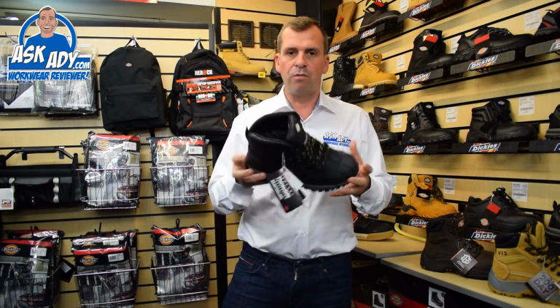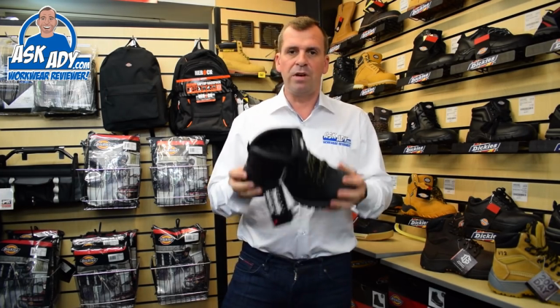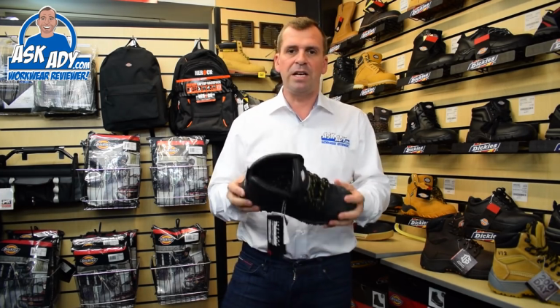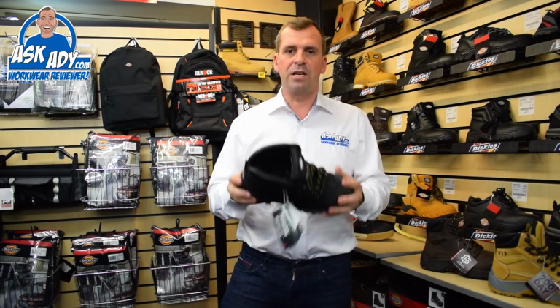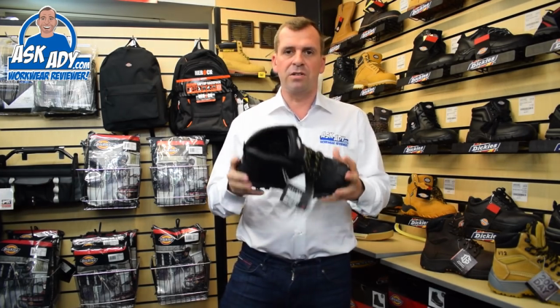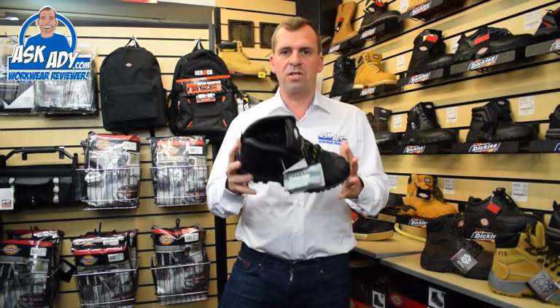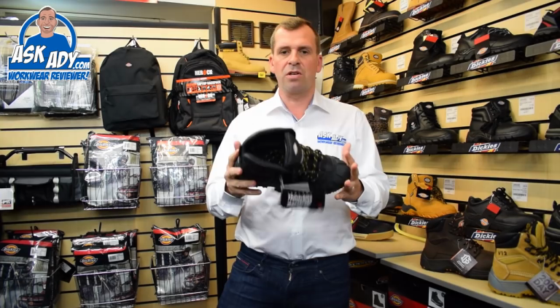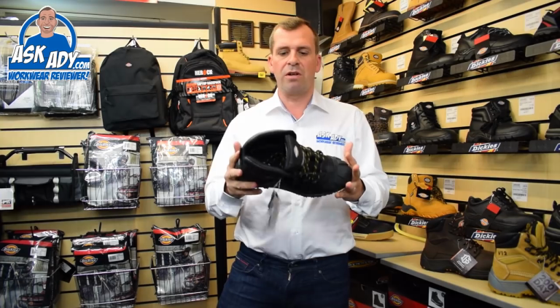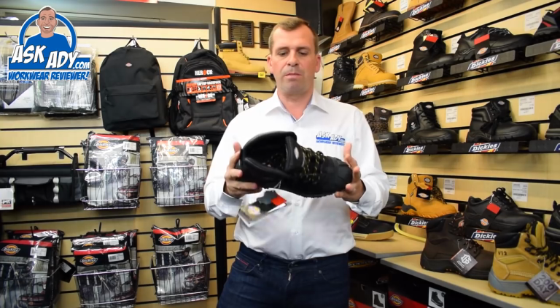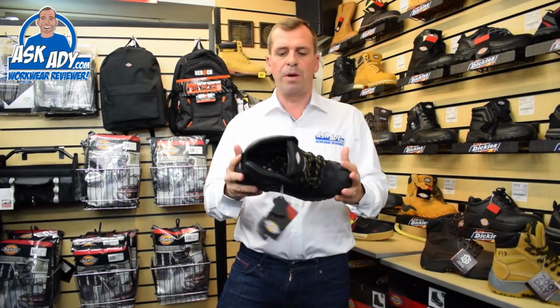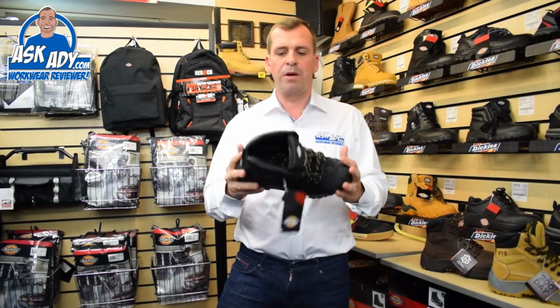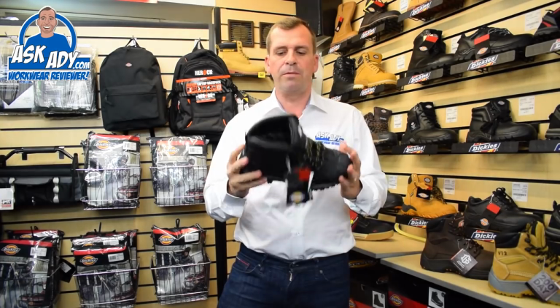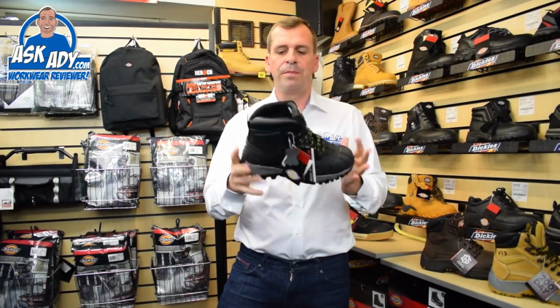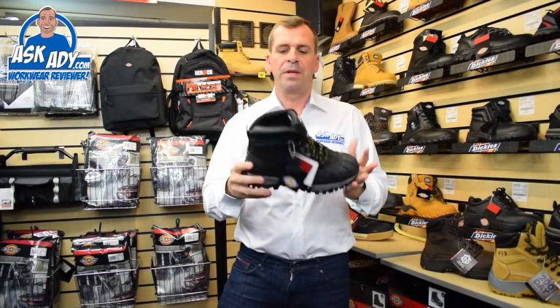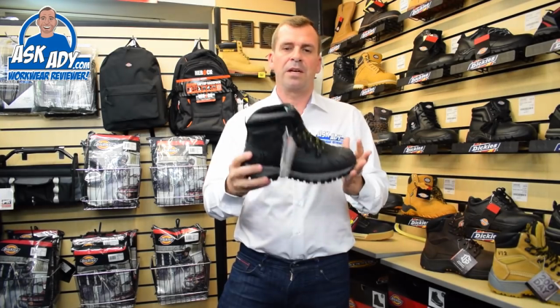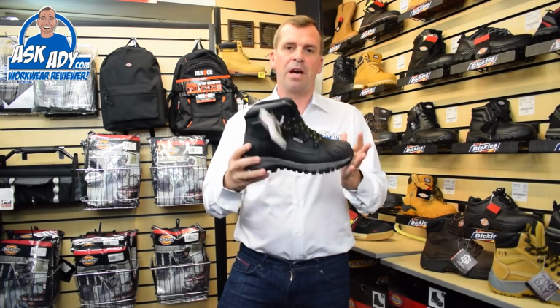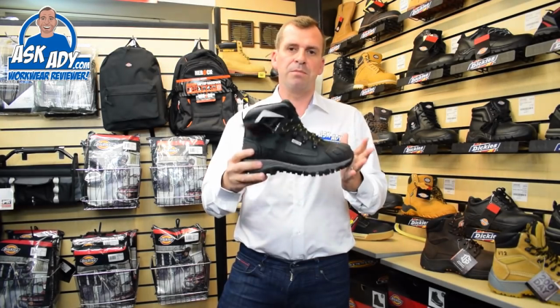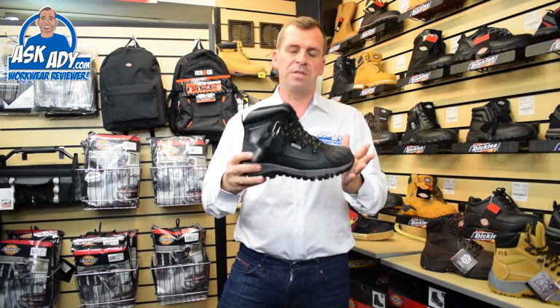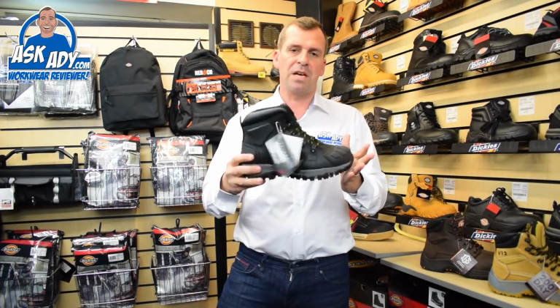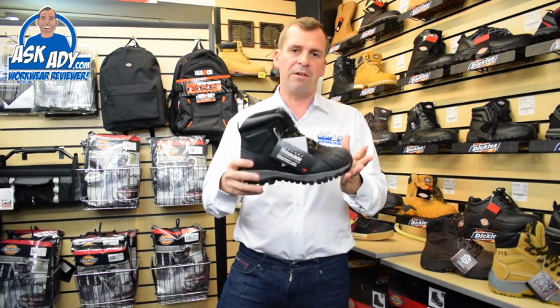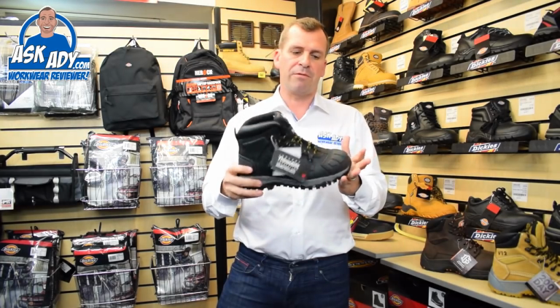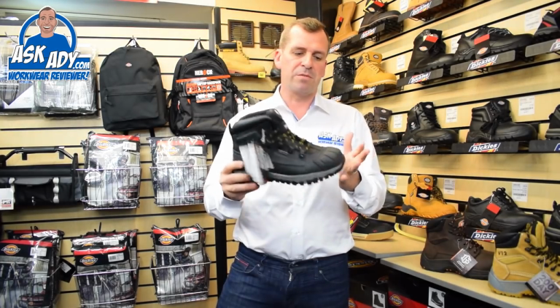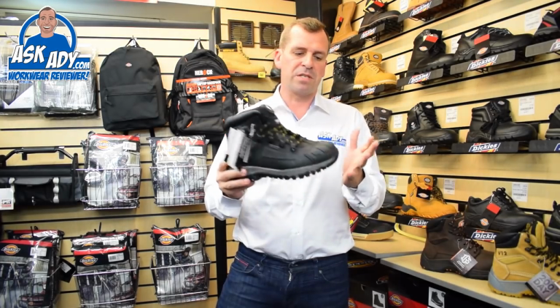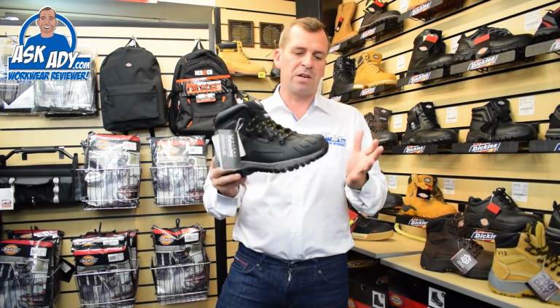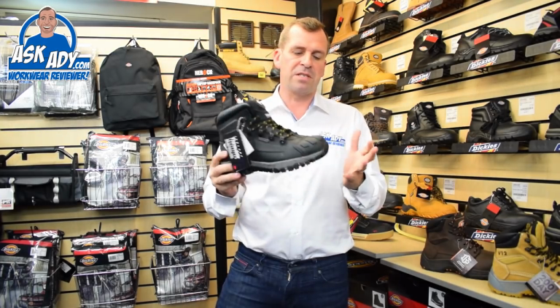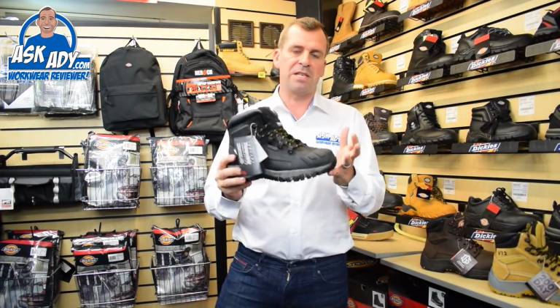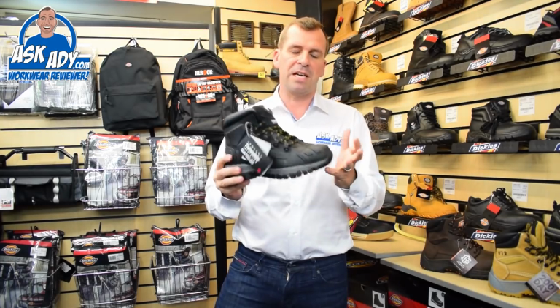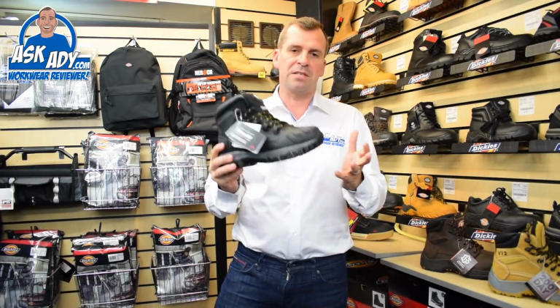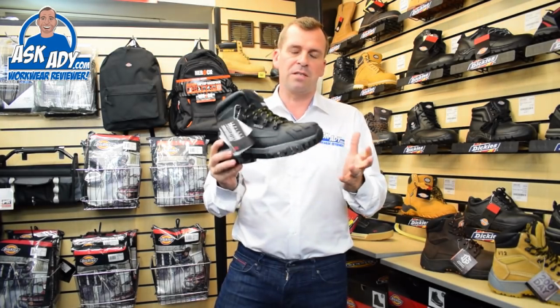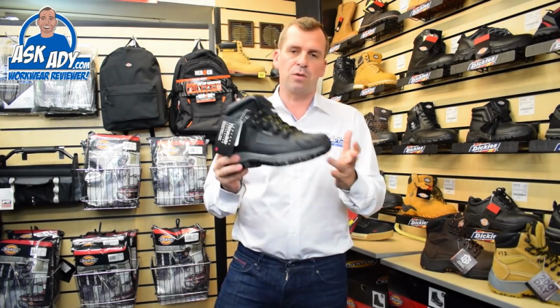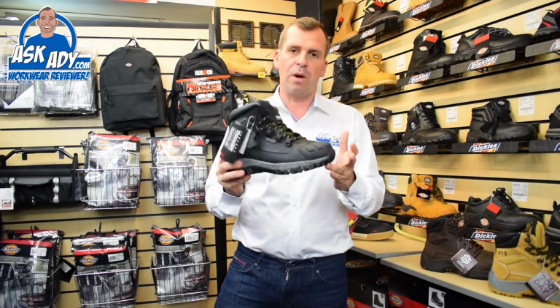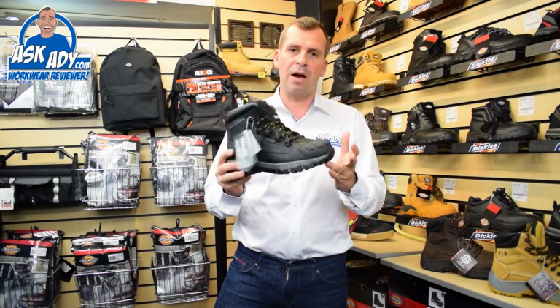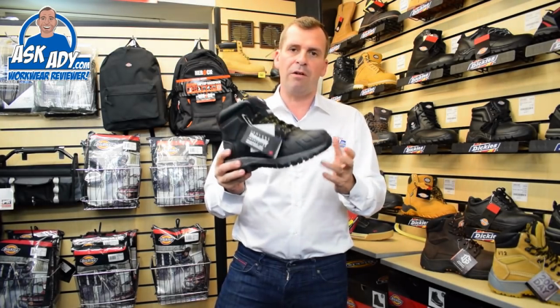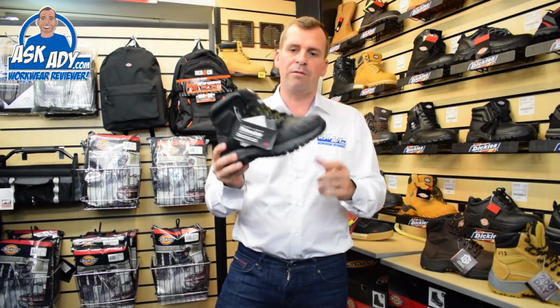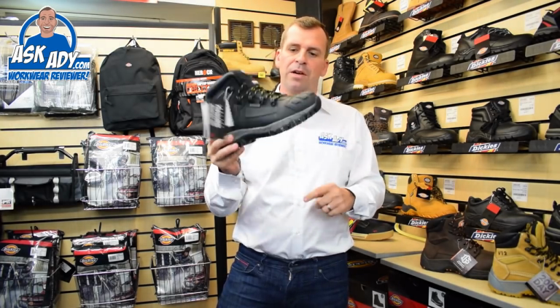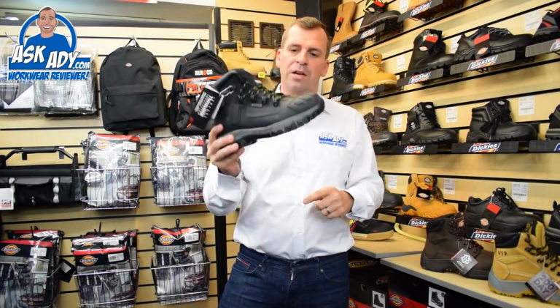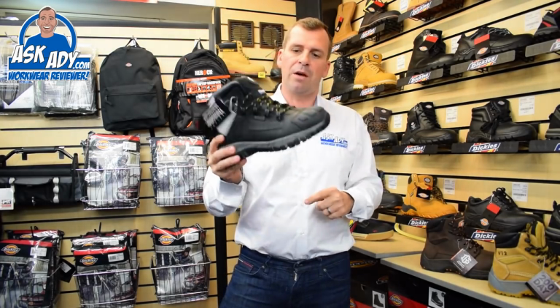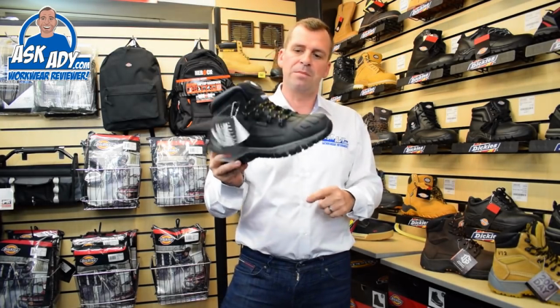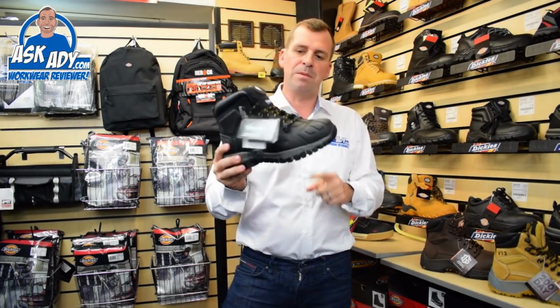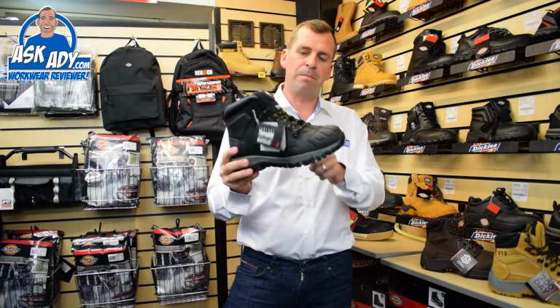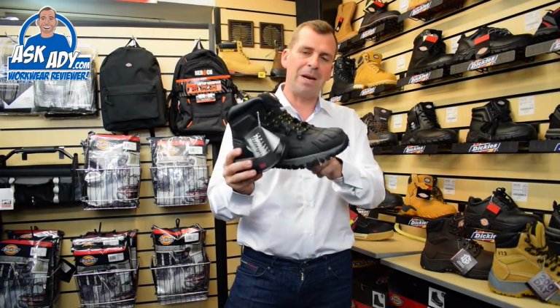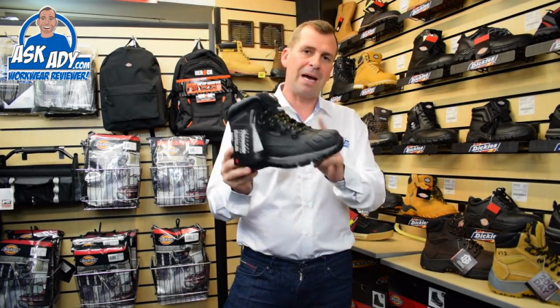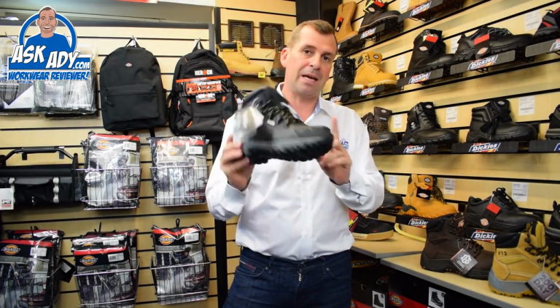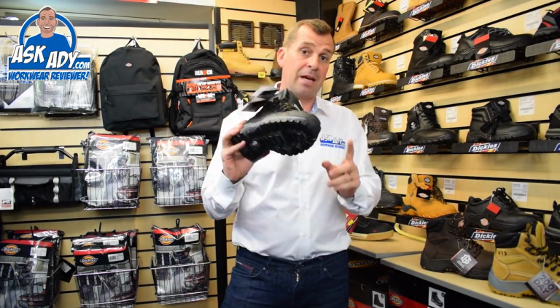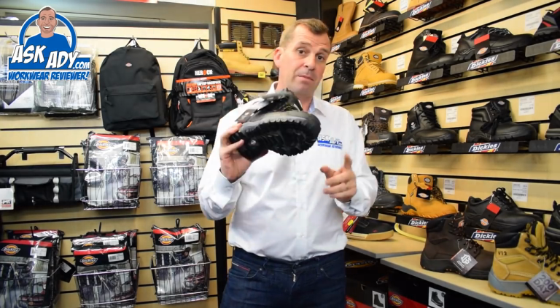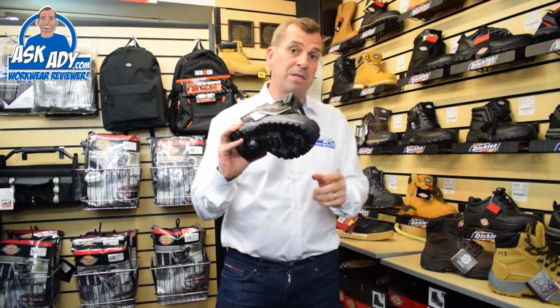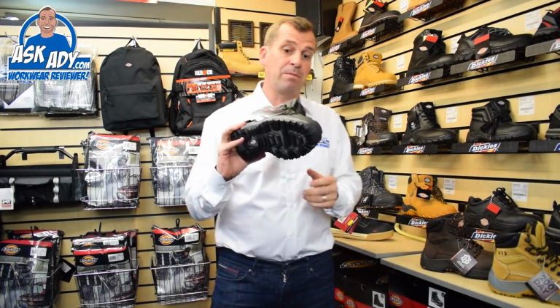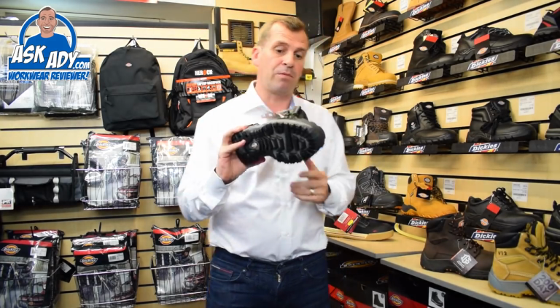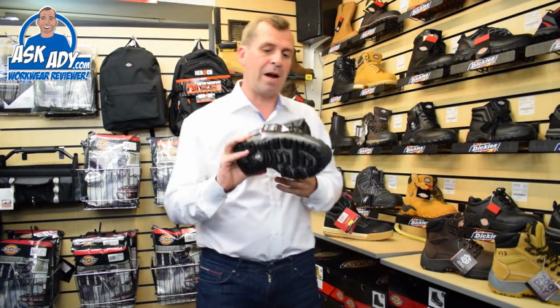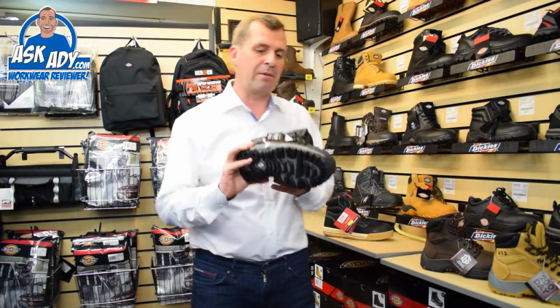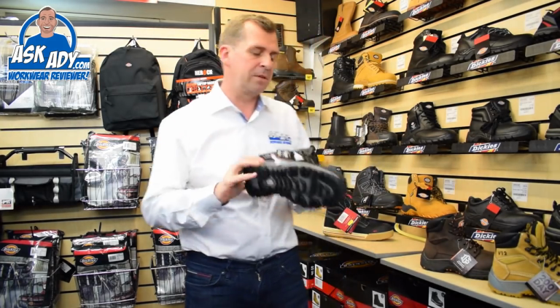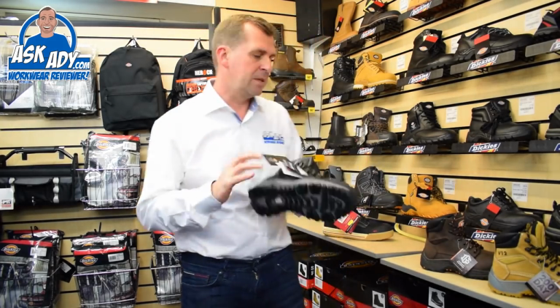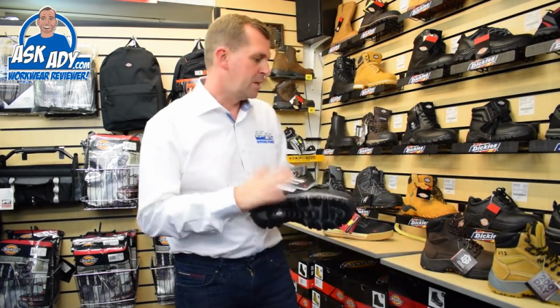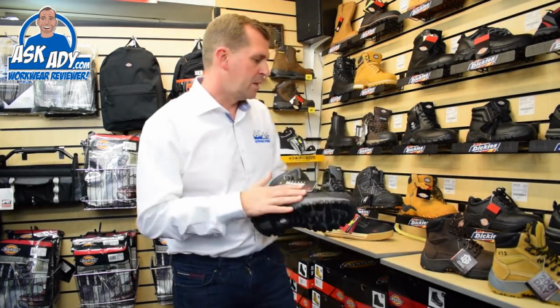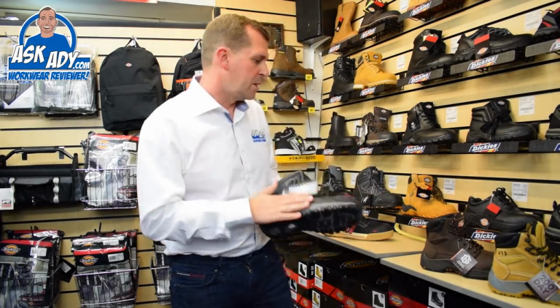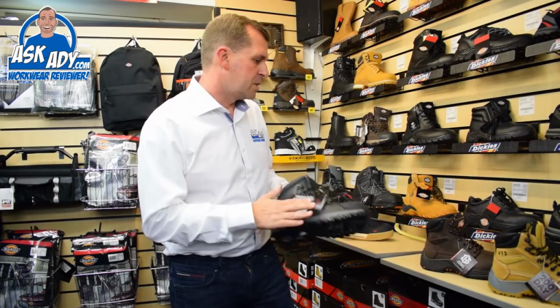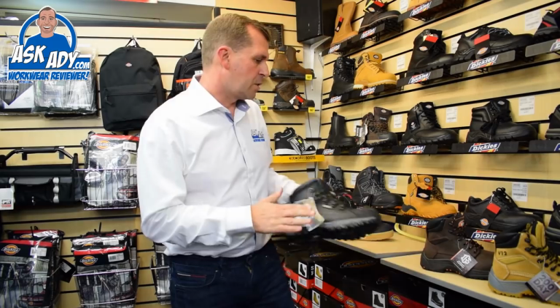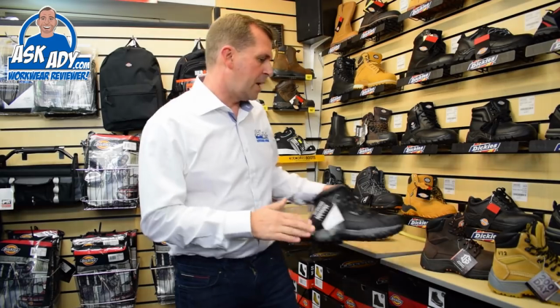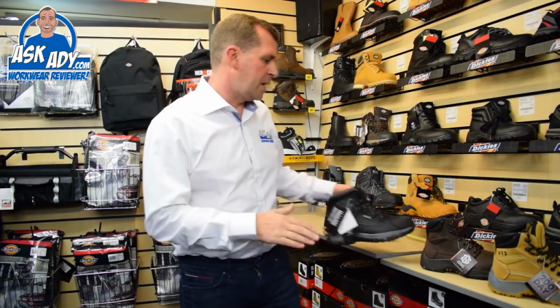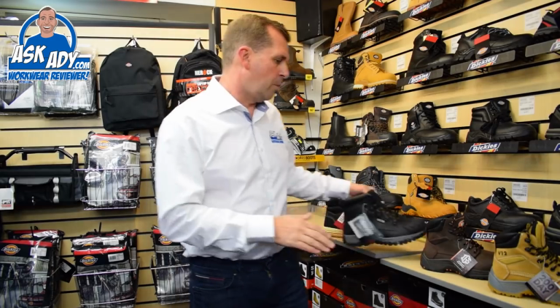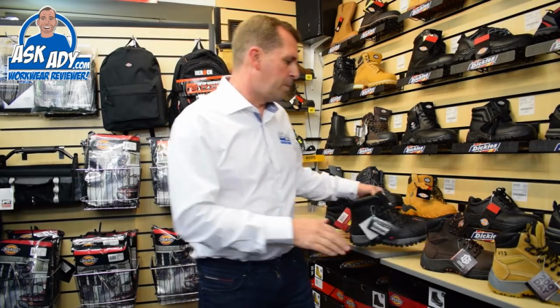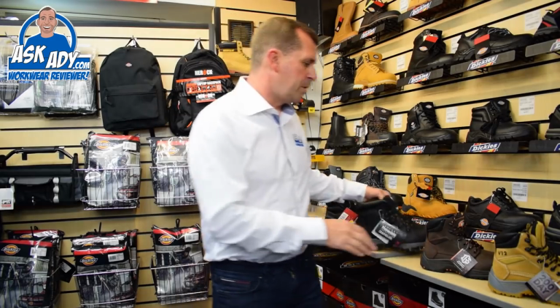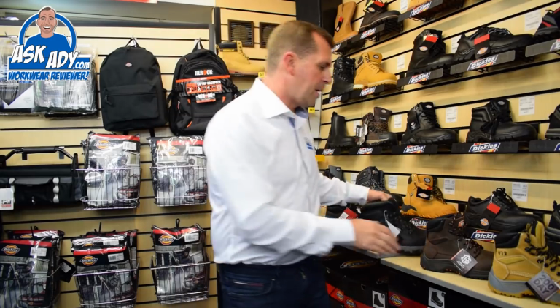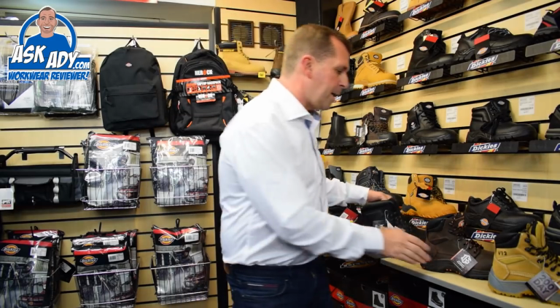It's a really good solid boot, comes from size 6 to 12, comes in black, comes in brown. It's a great little boot that.